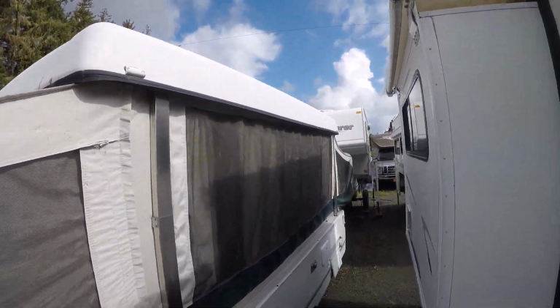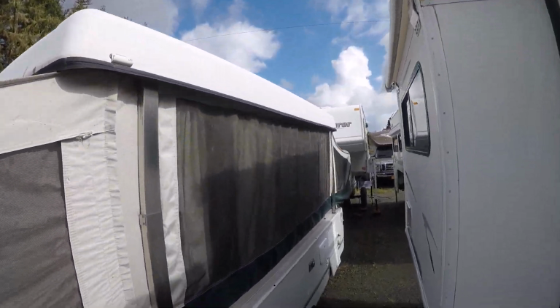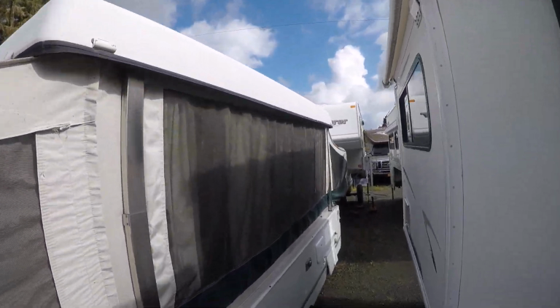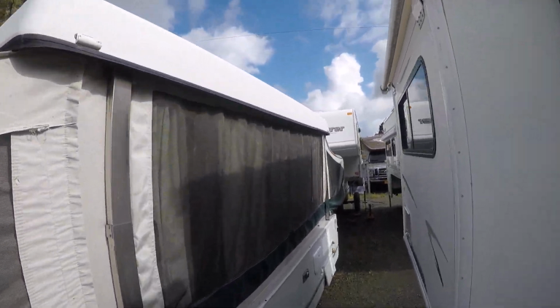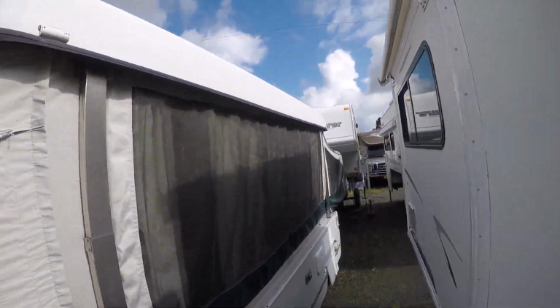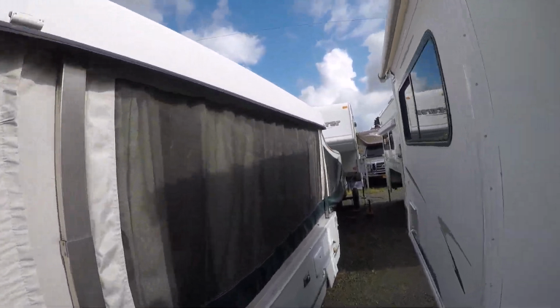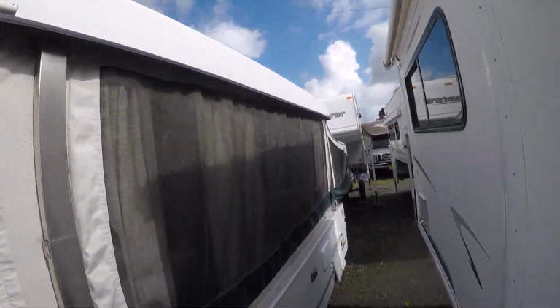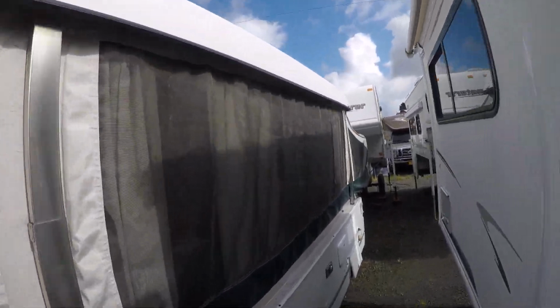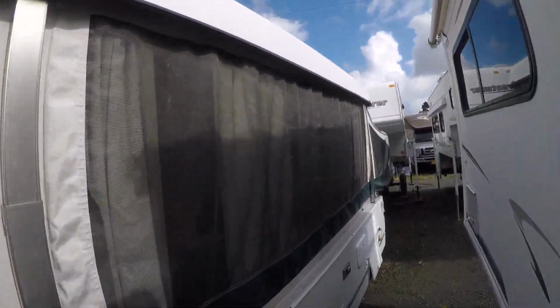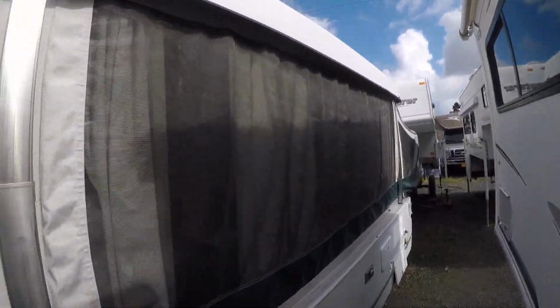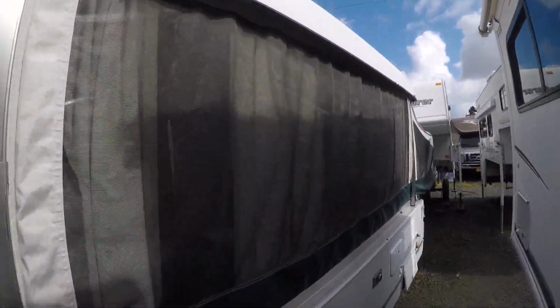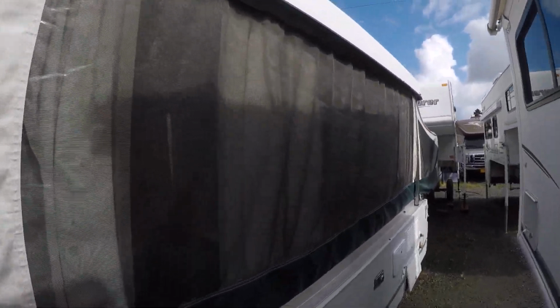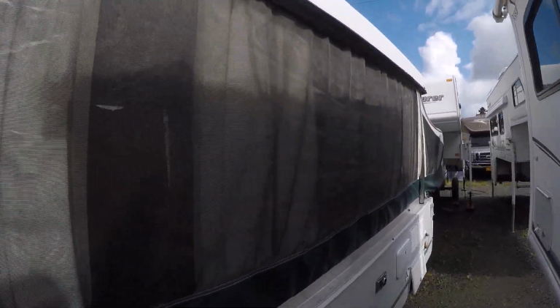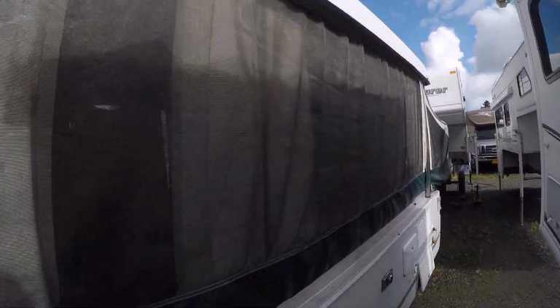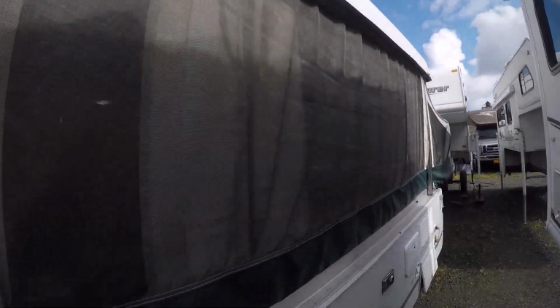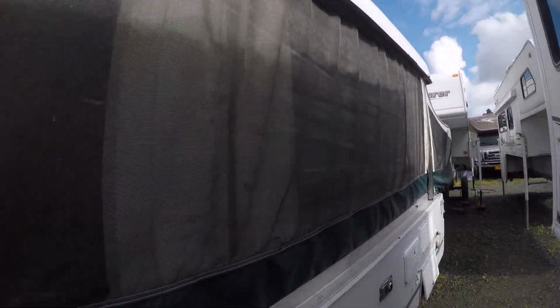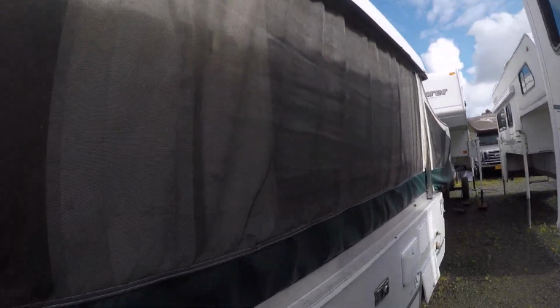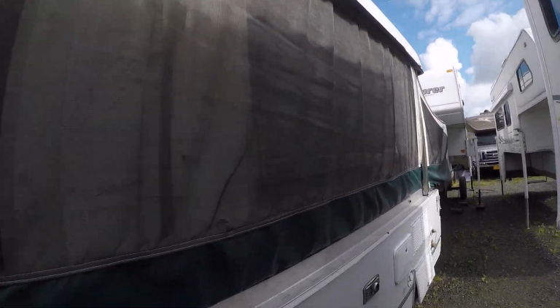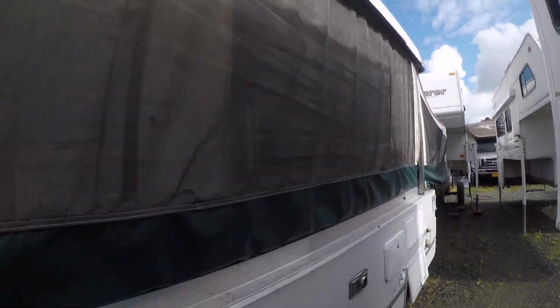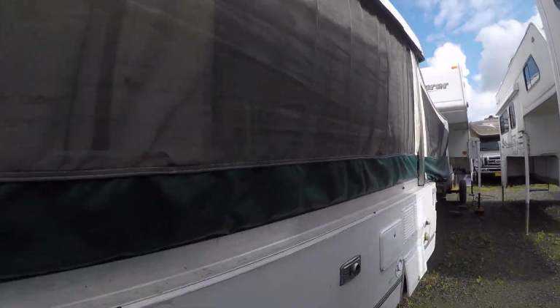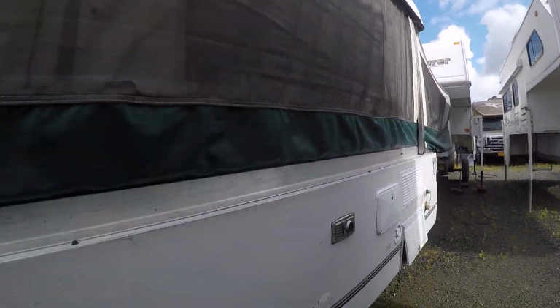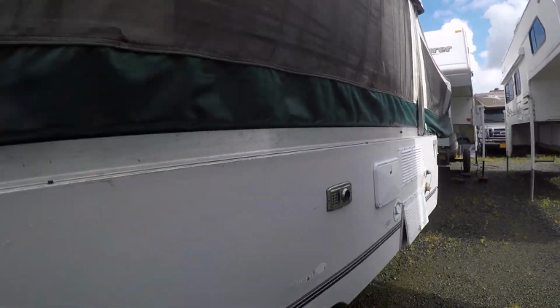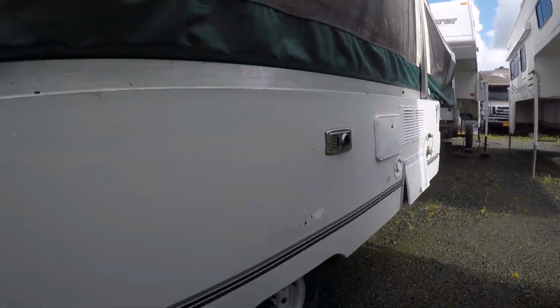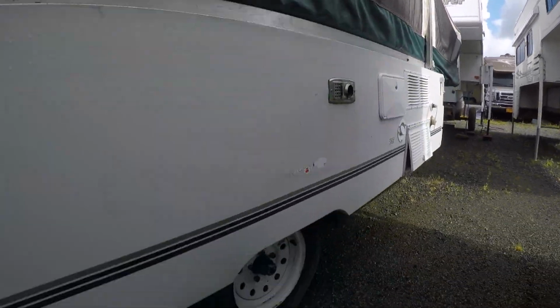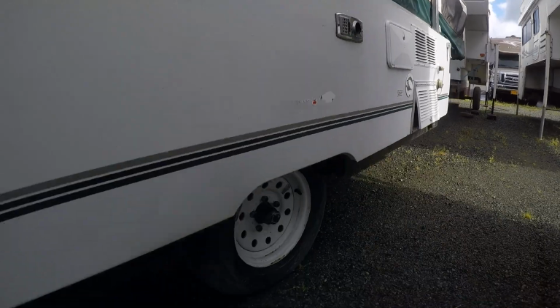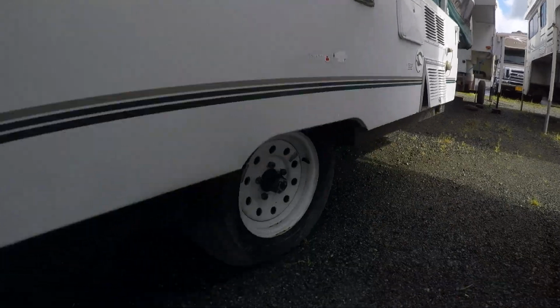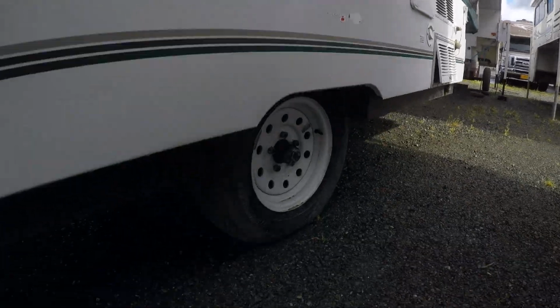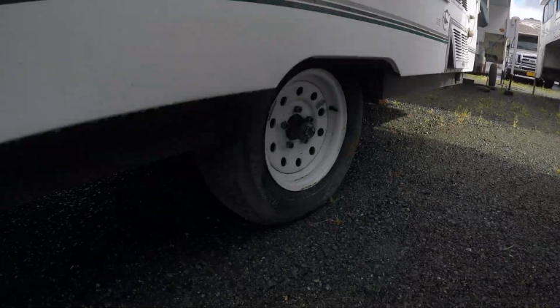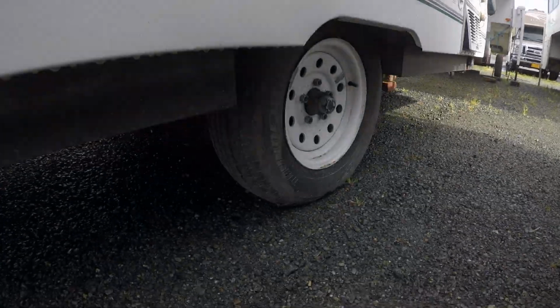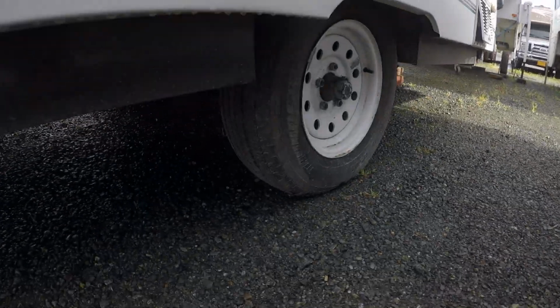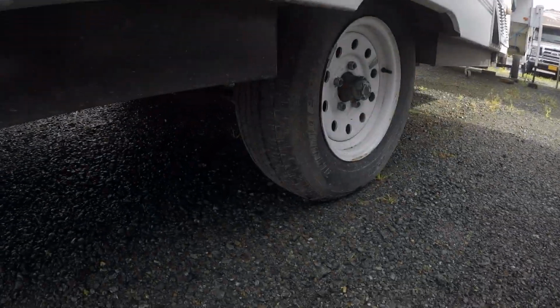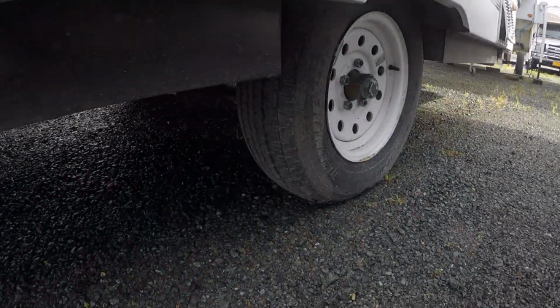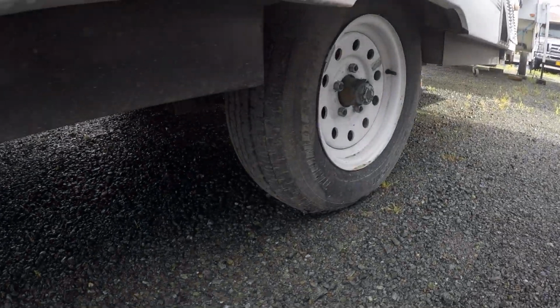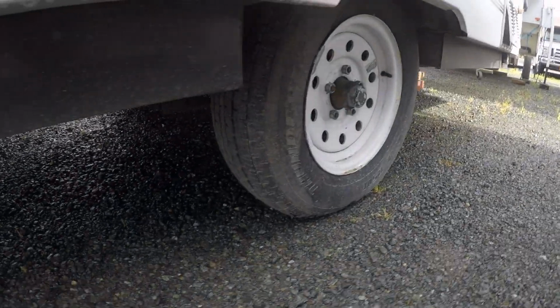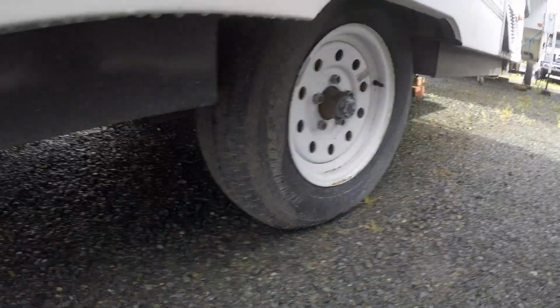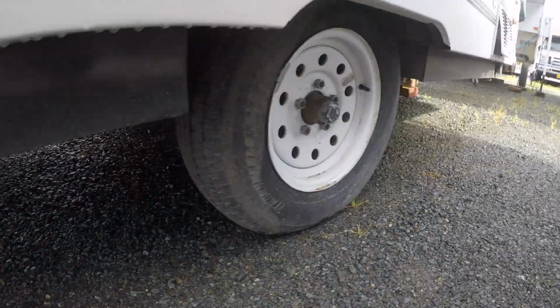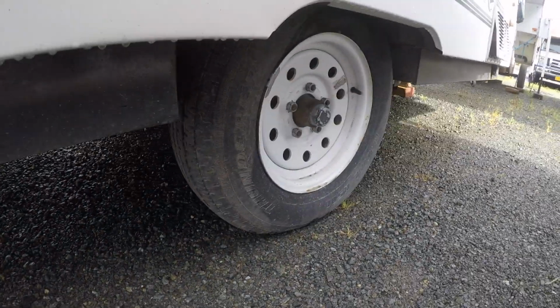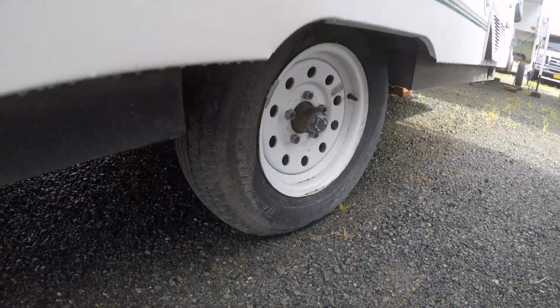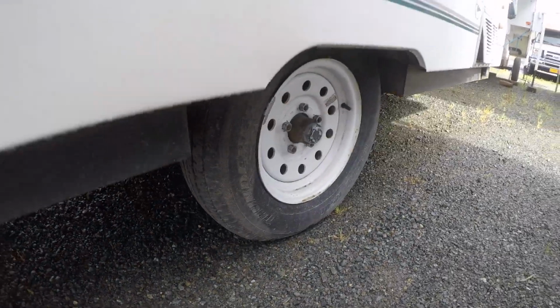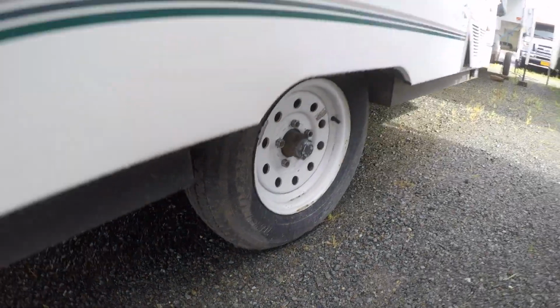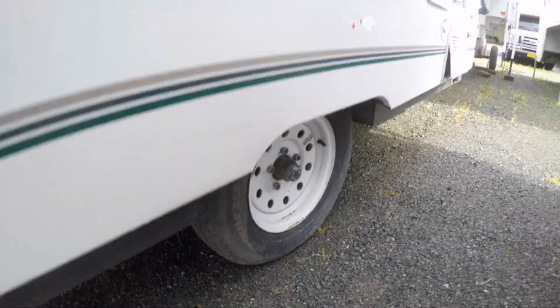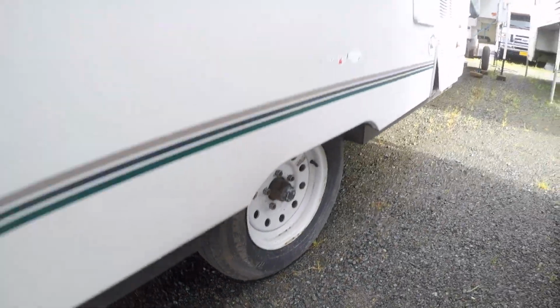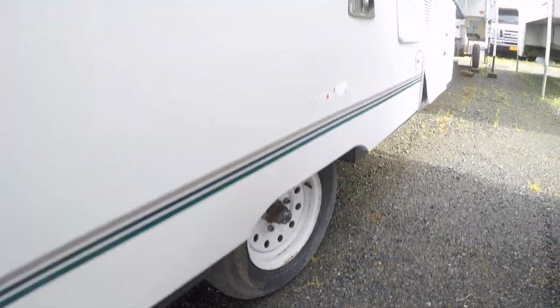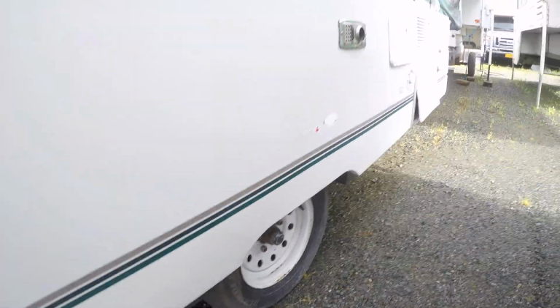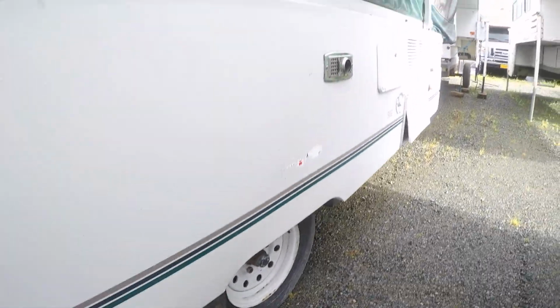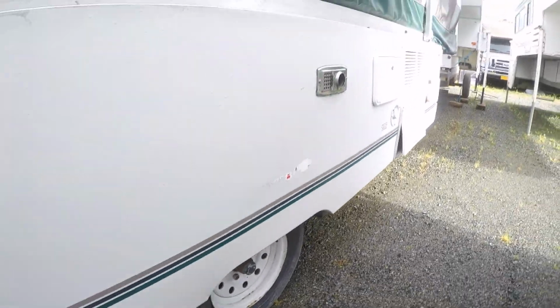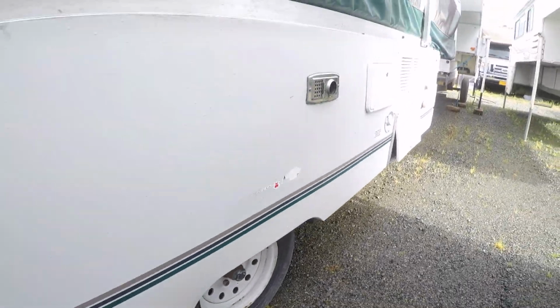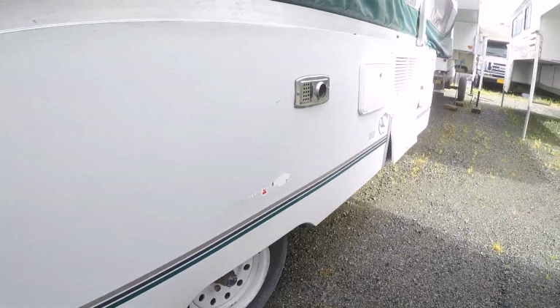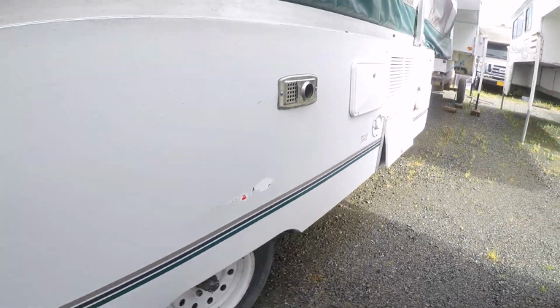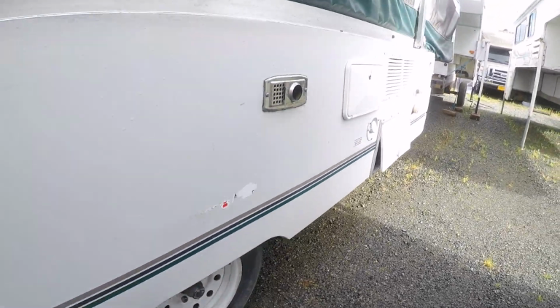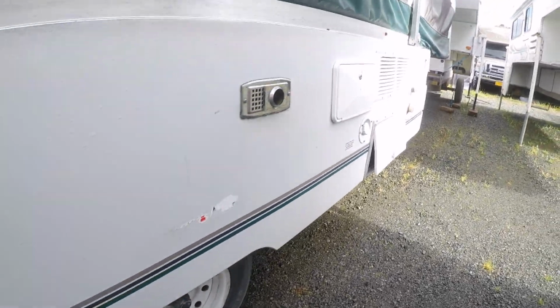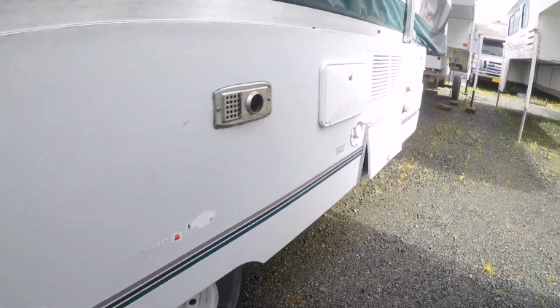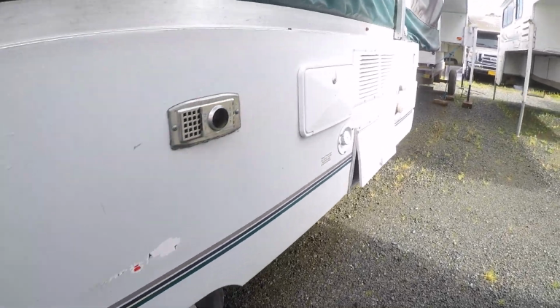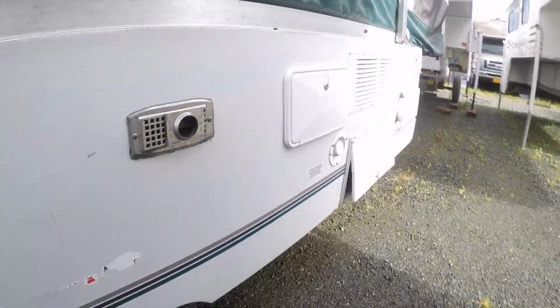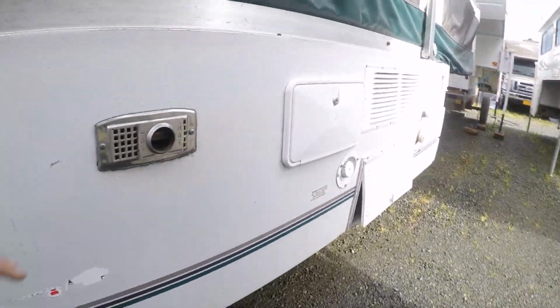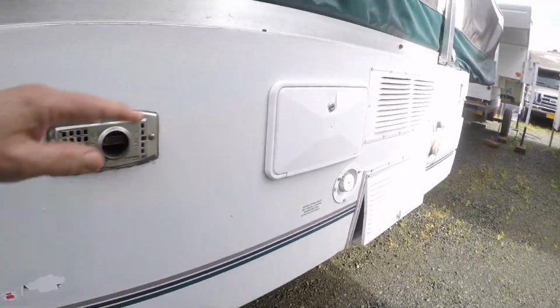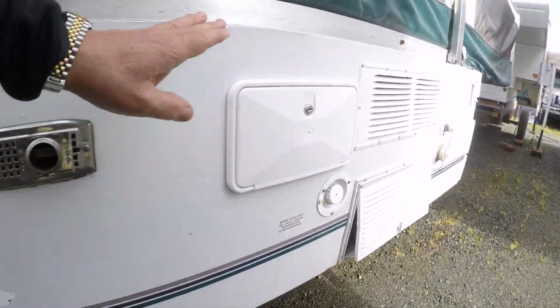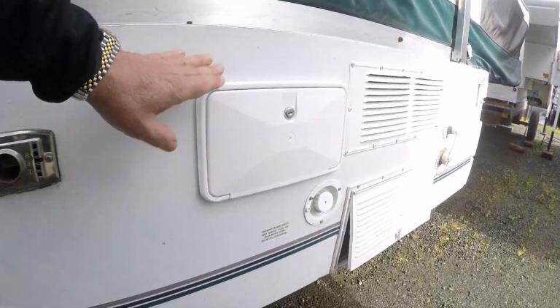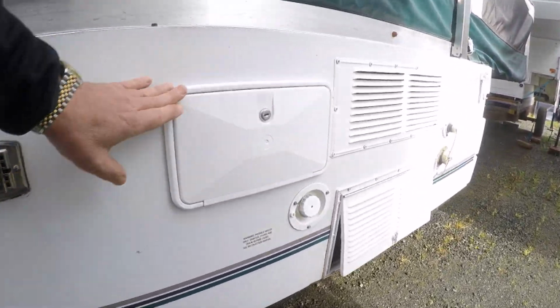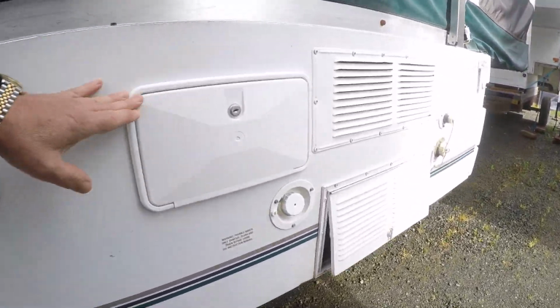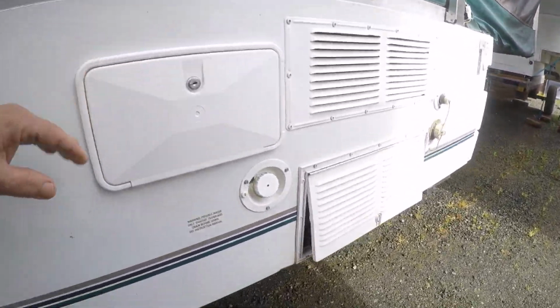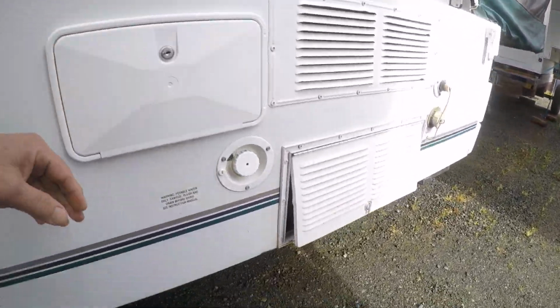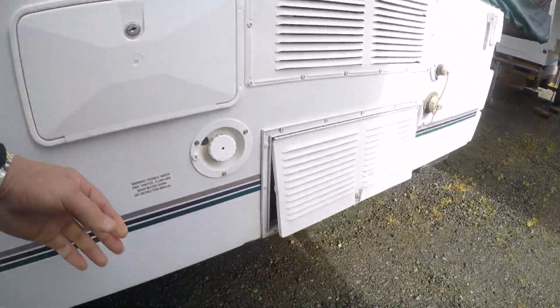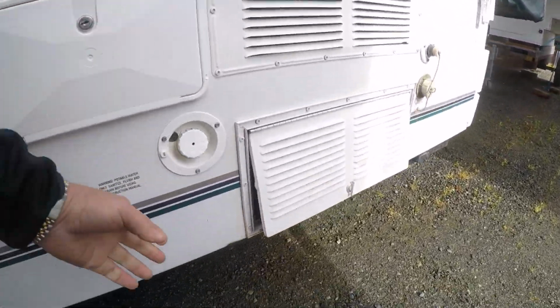Bug screens are in. The roof seems to be okay. Tires and wheels look alright. There's also an outside shower.